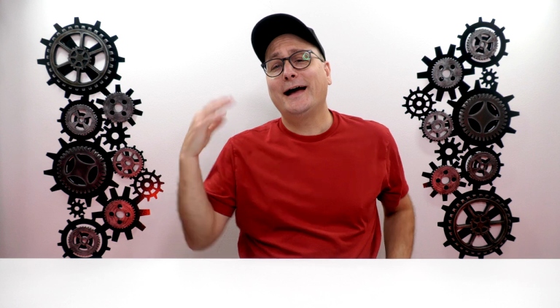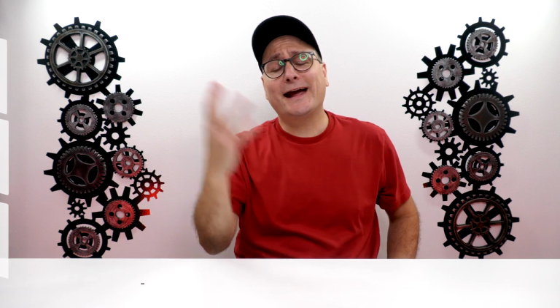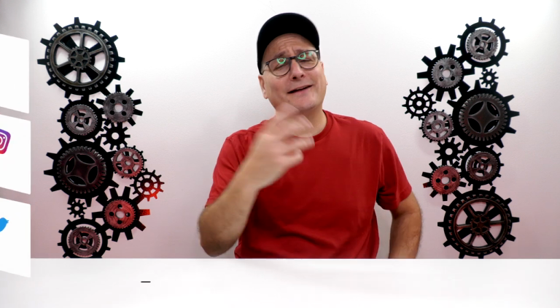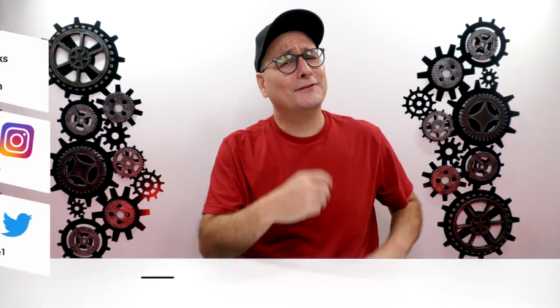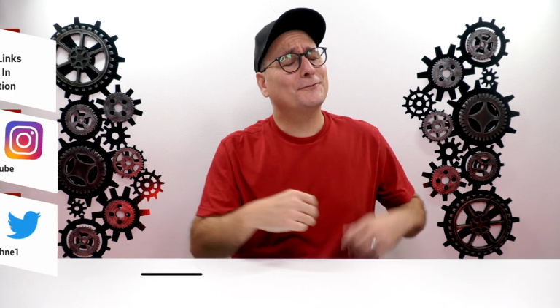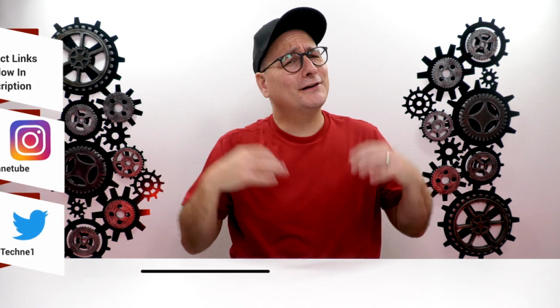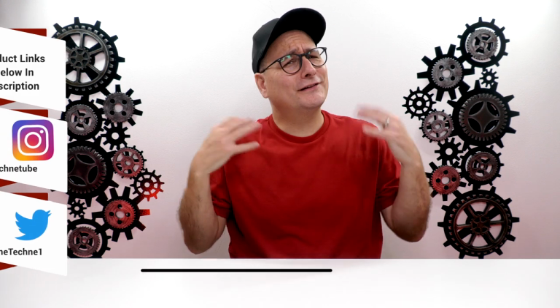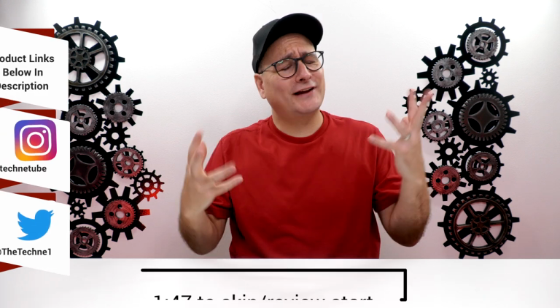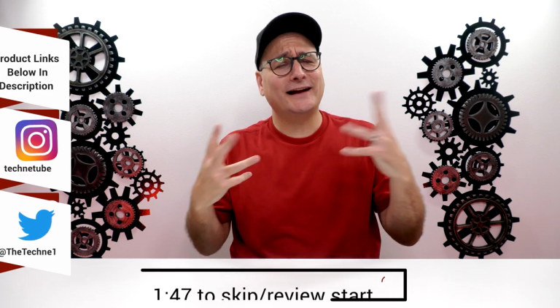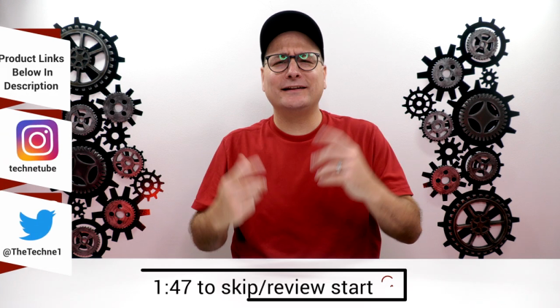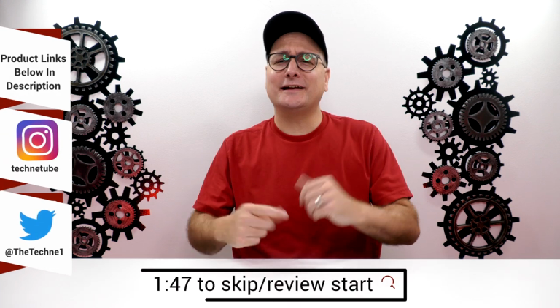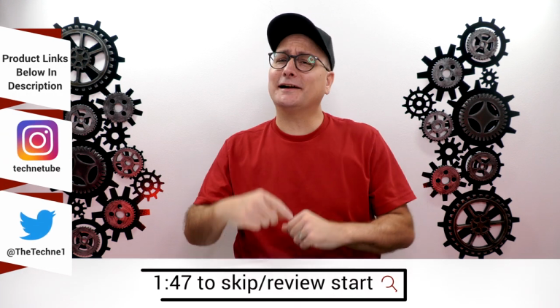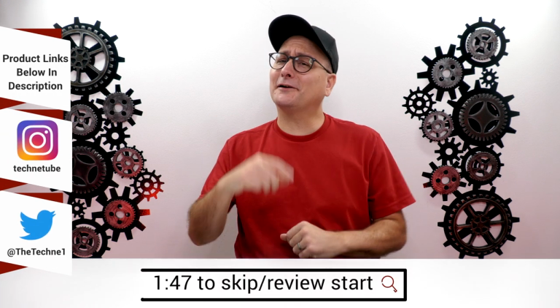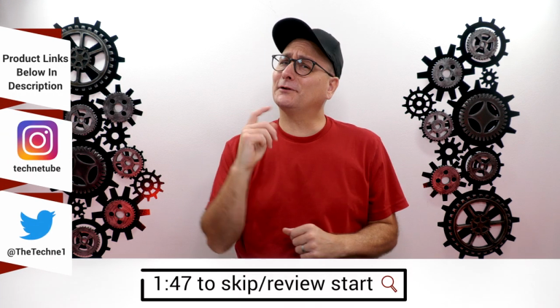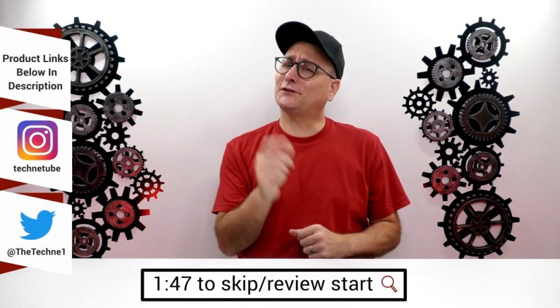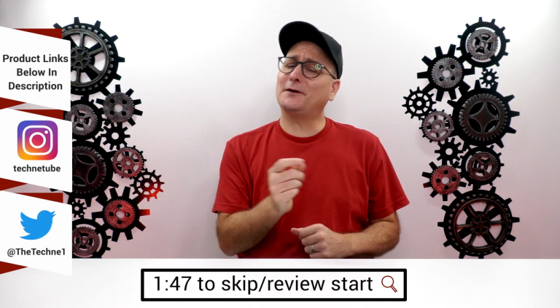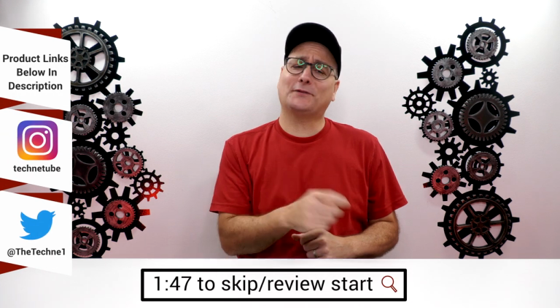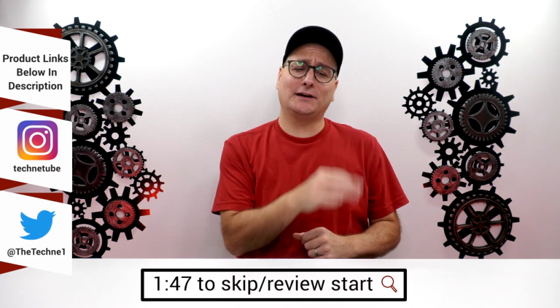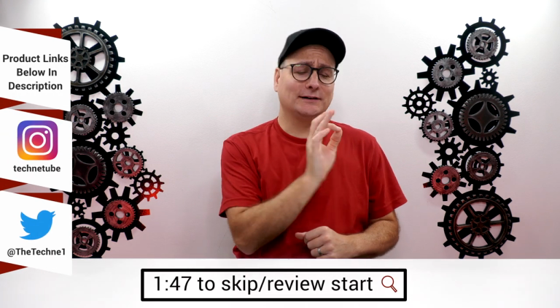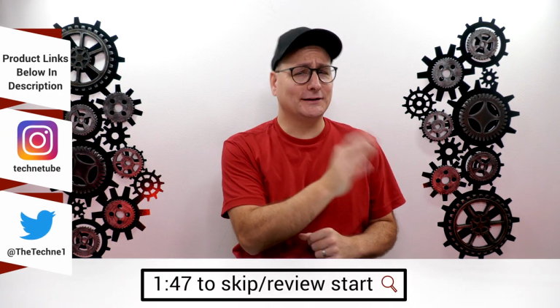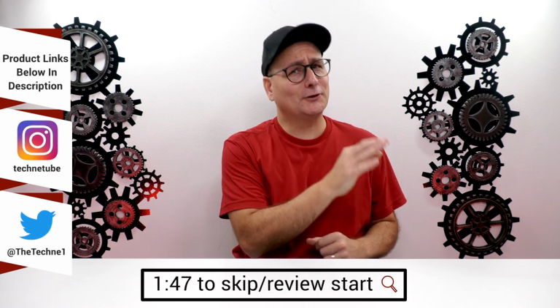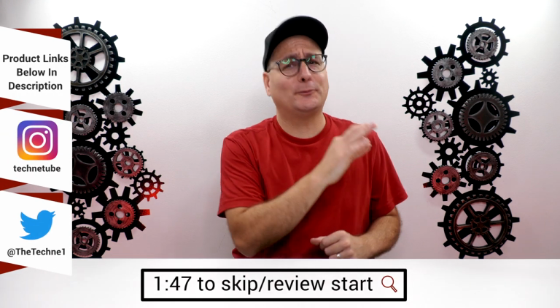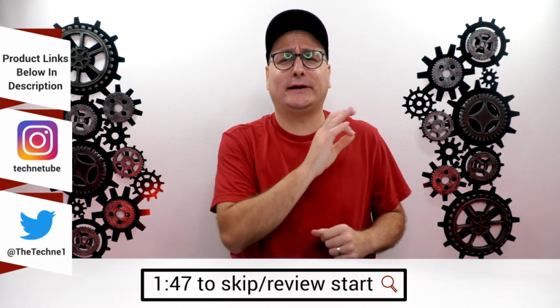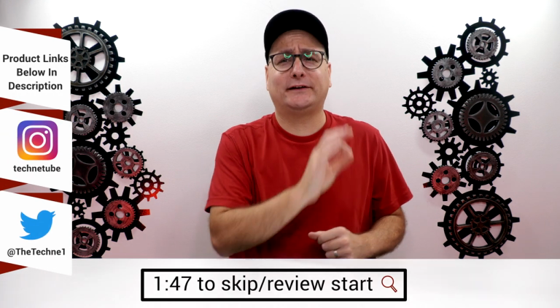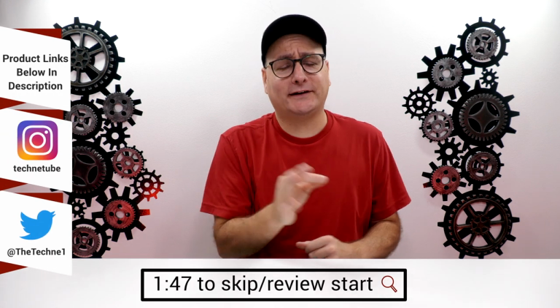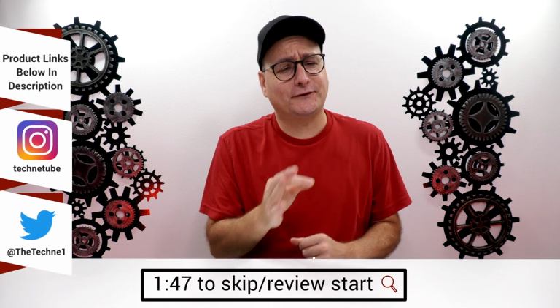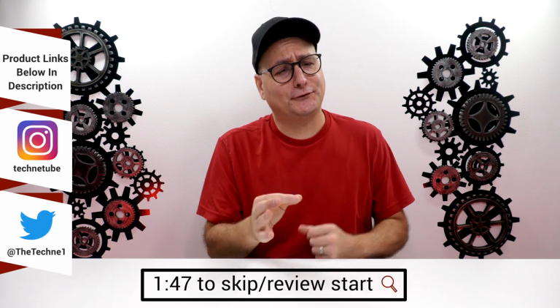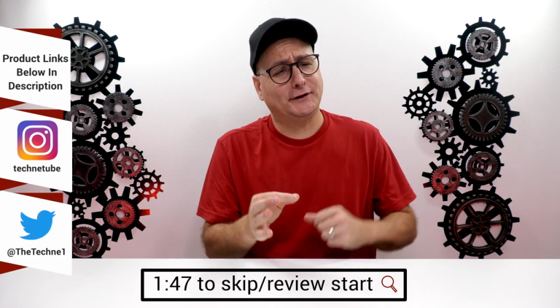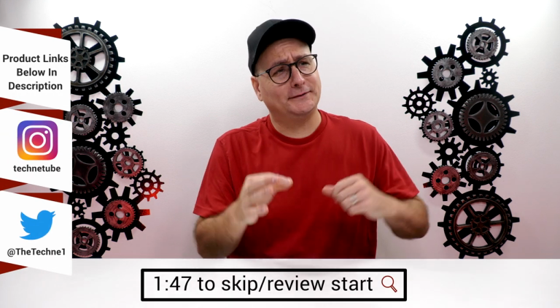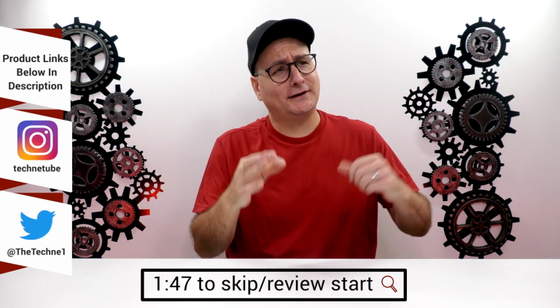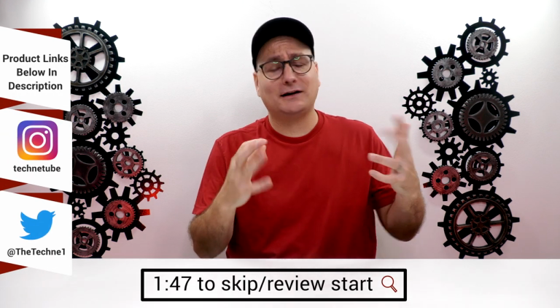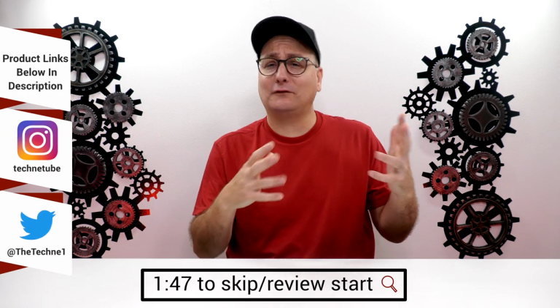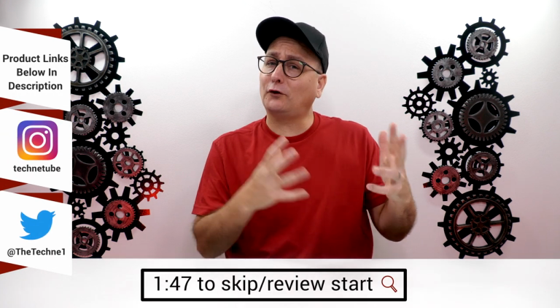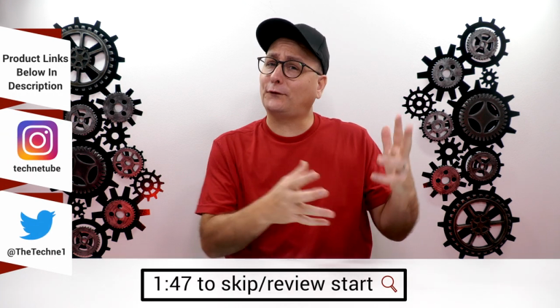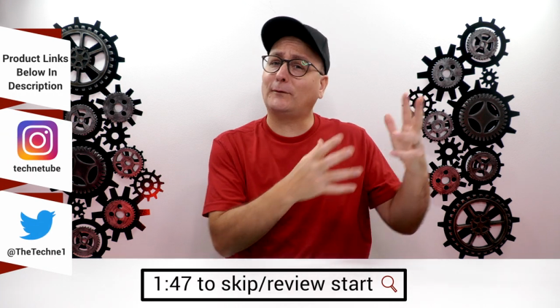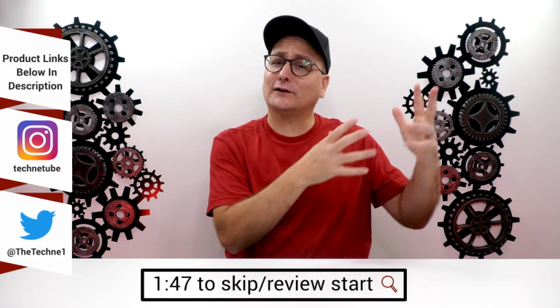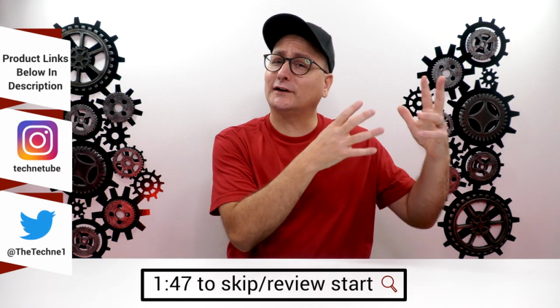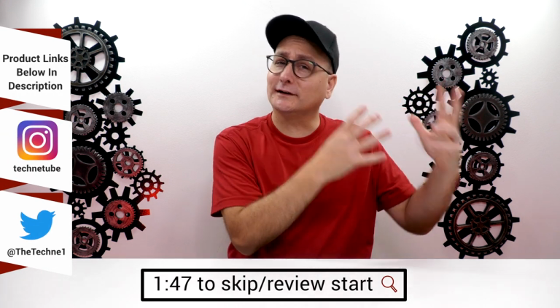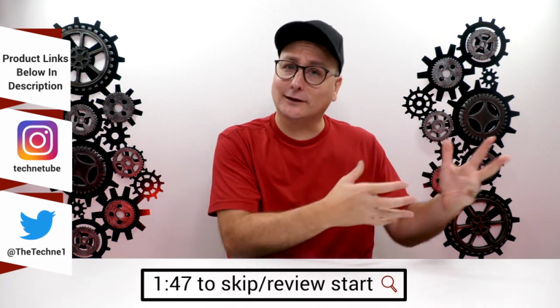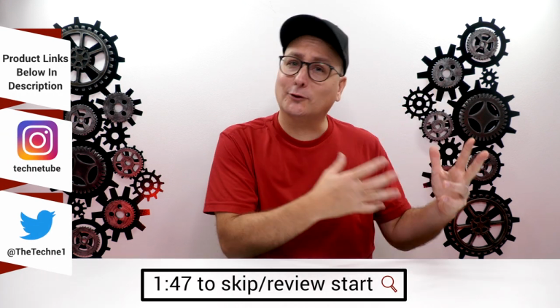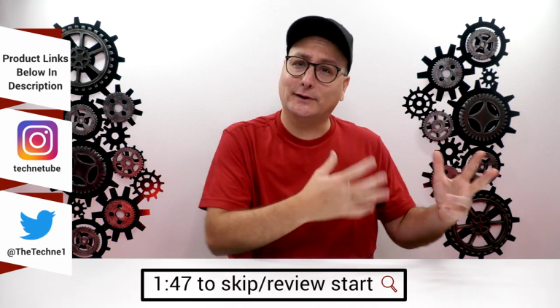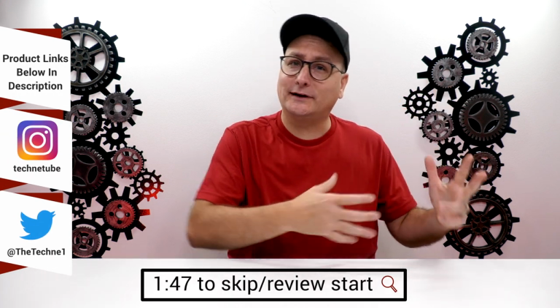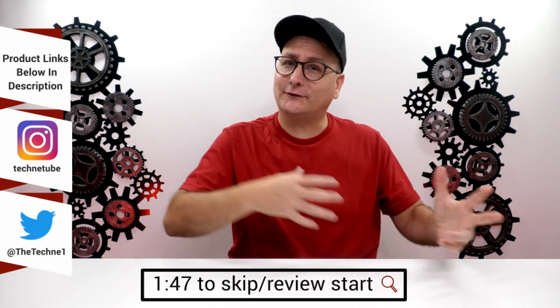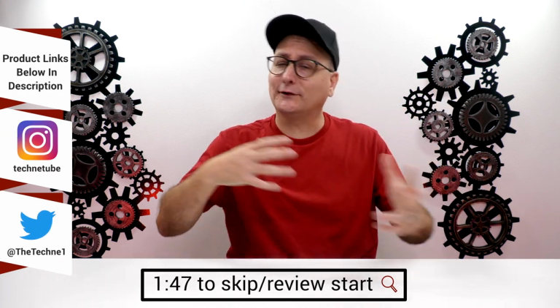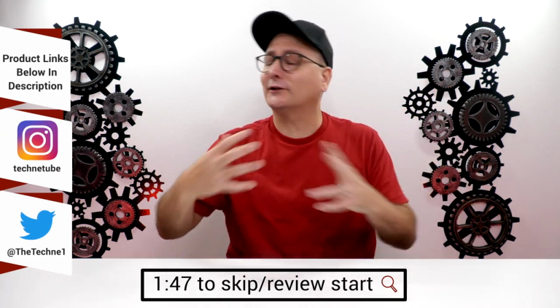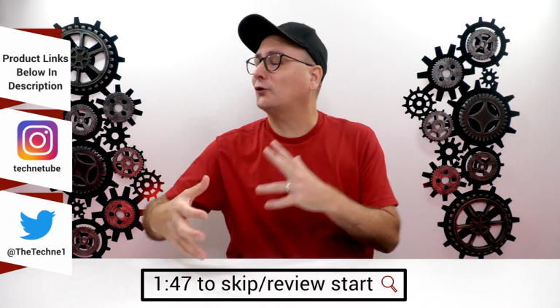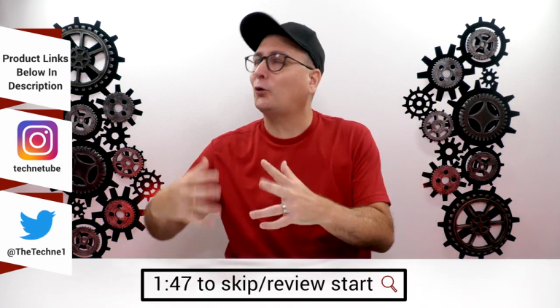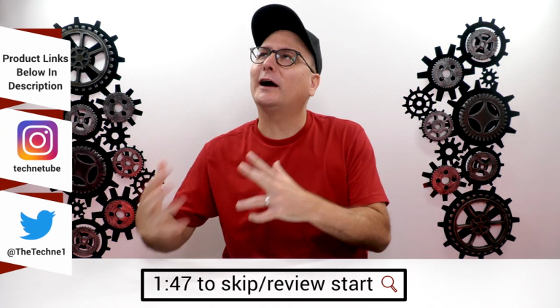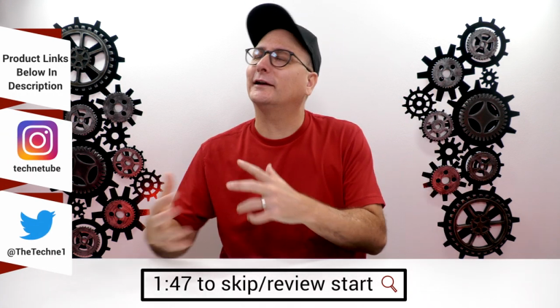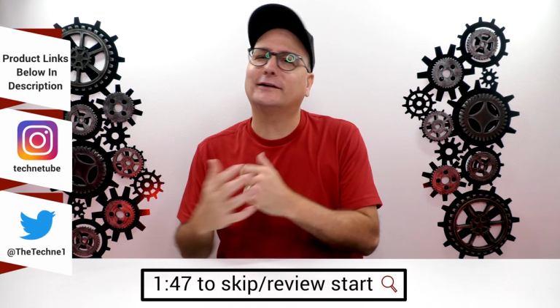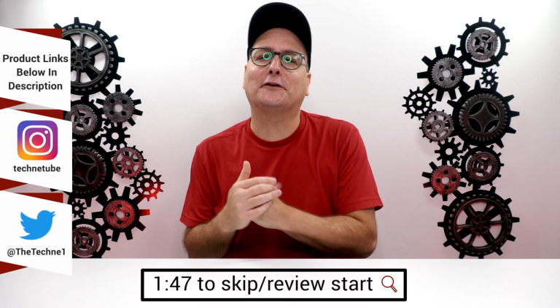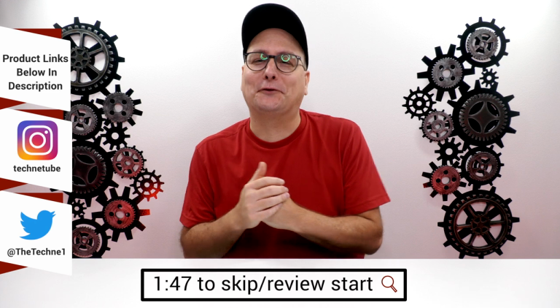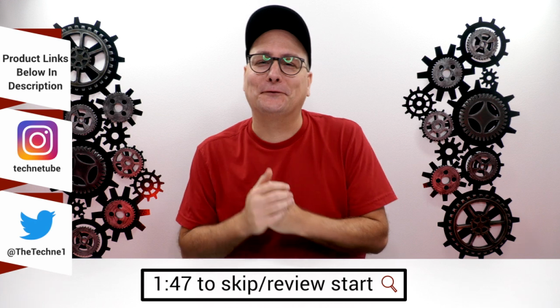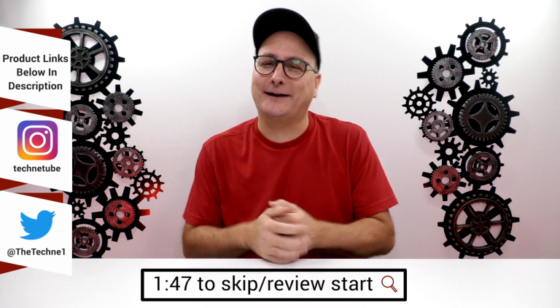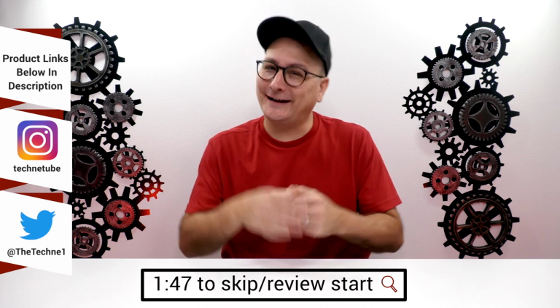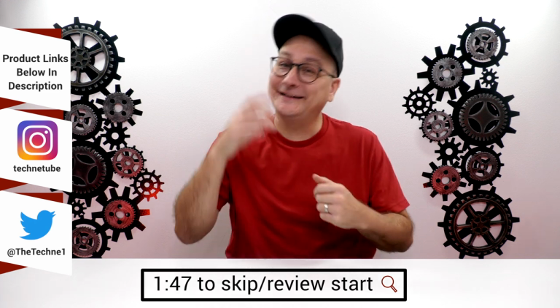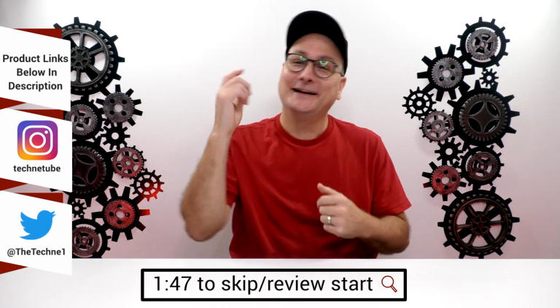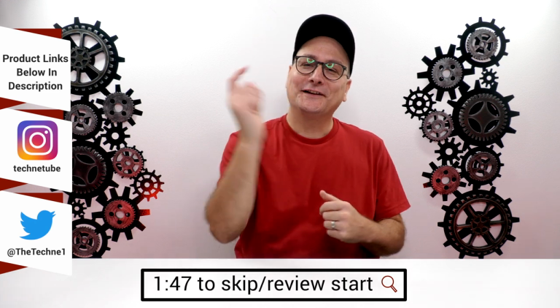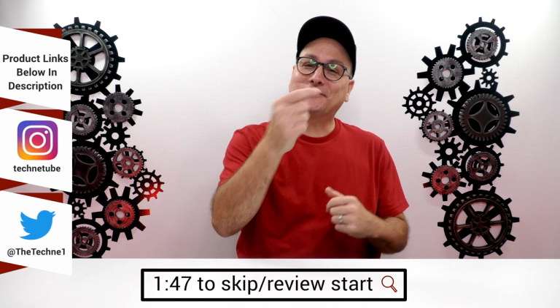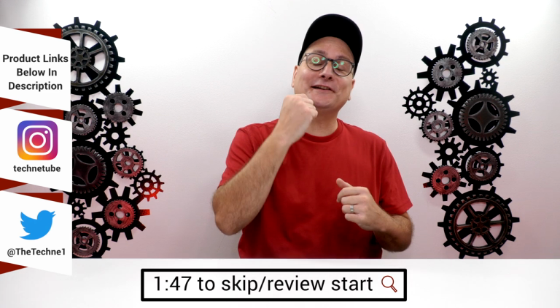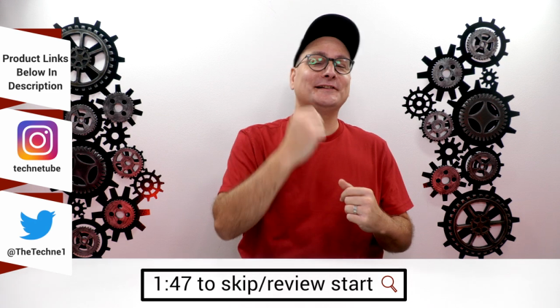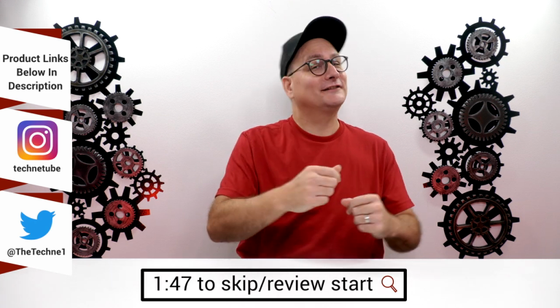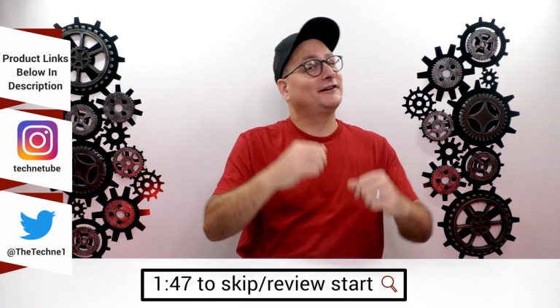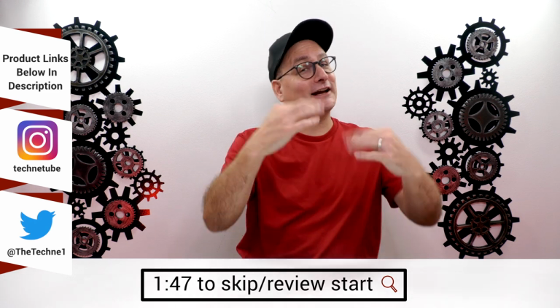Hey everyone, Techni here with something a little bit different — actually quite different. Still in tech.